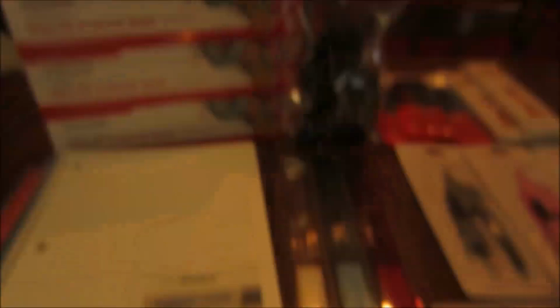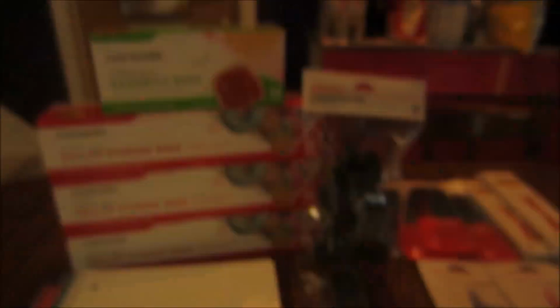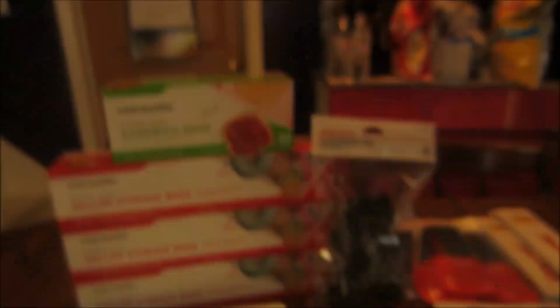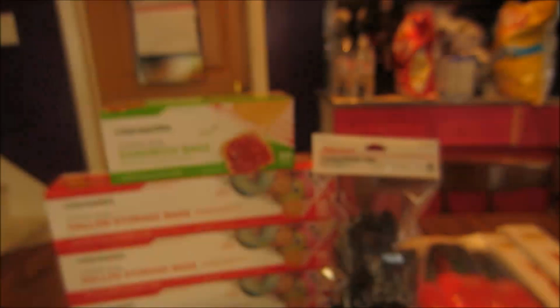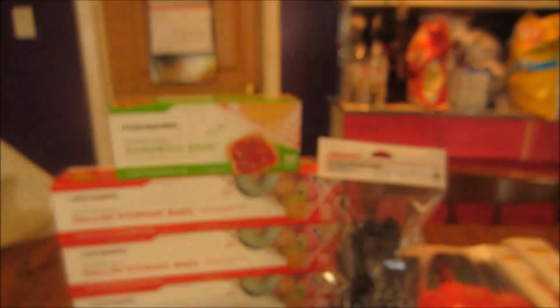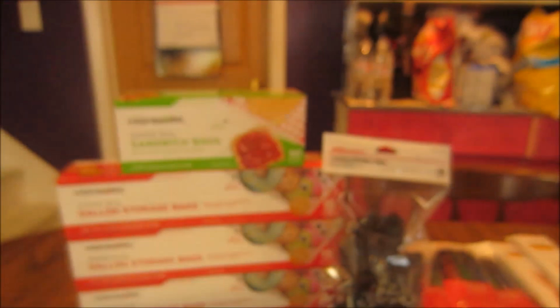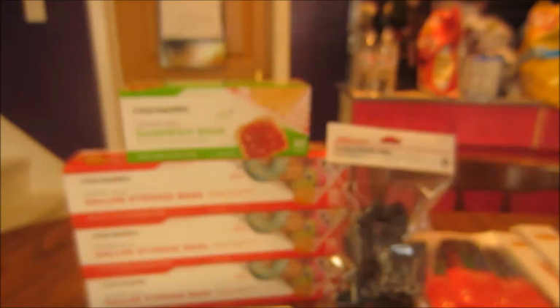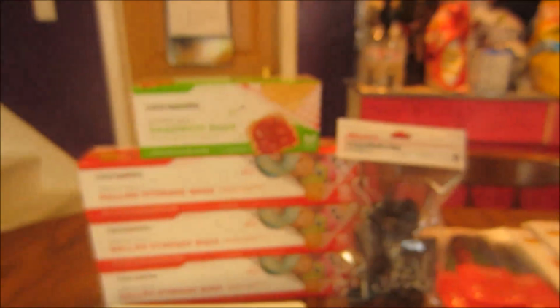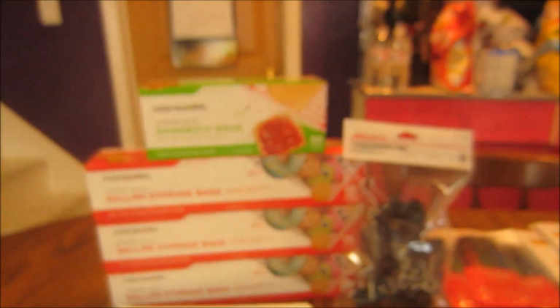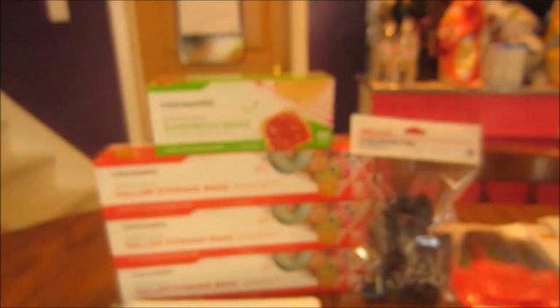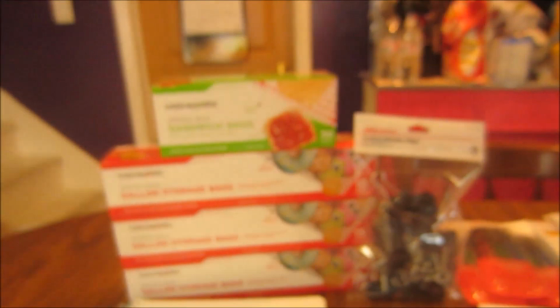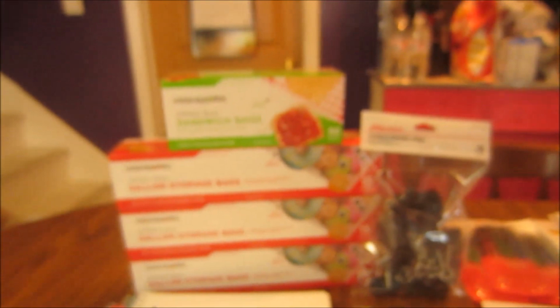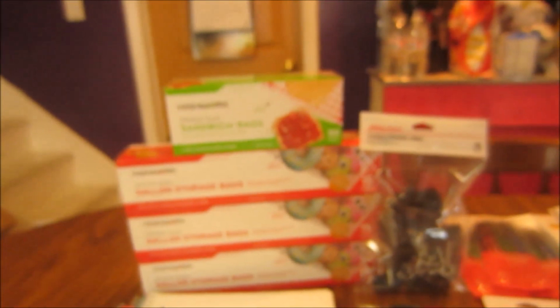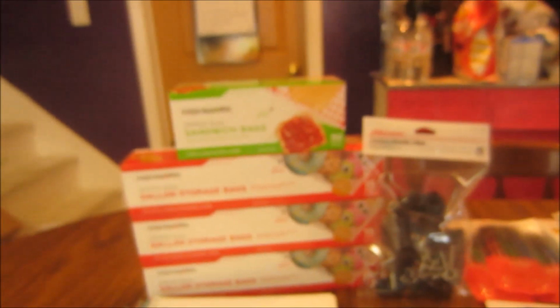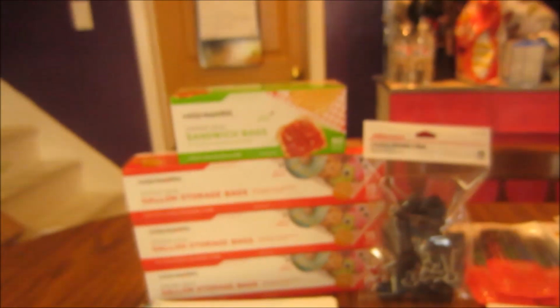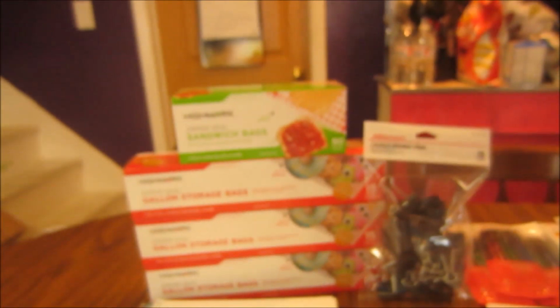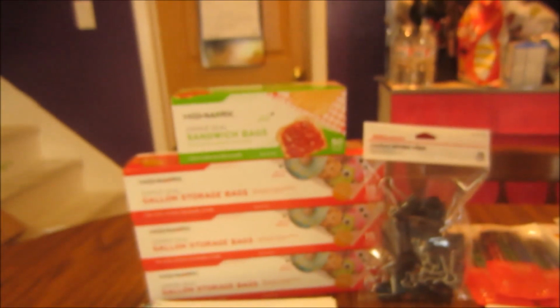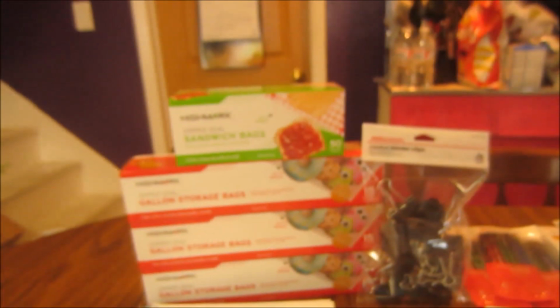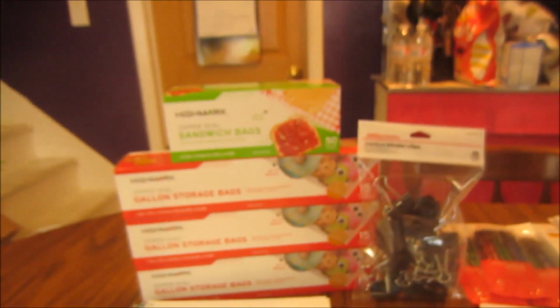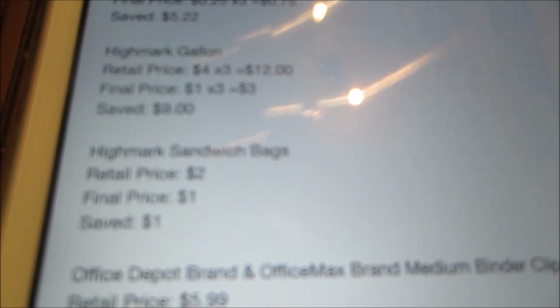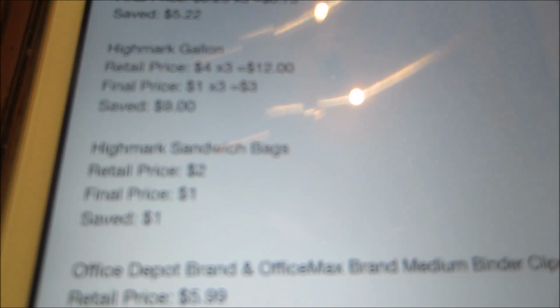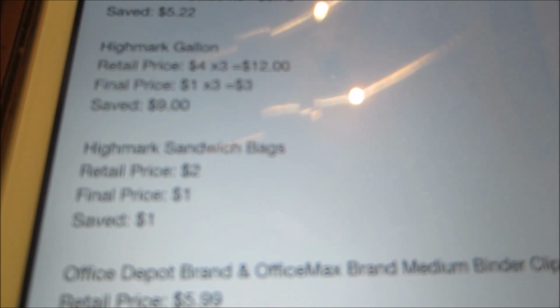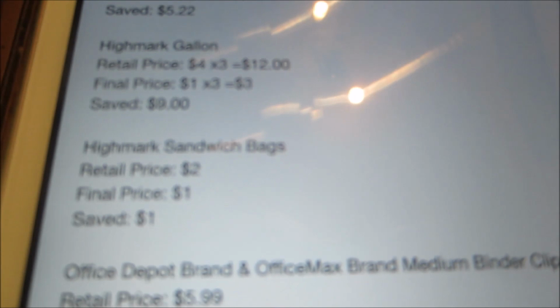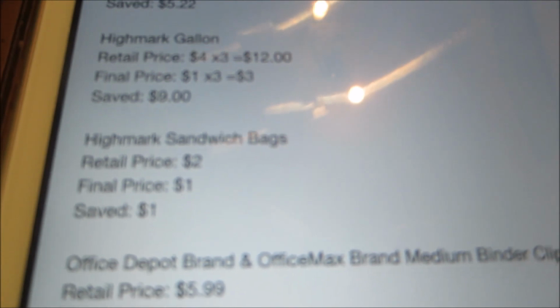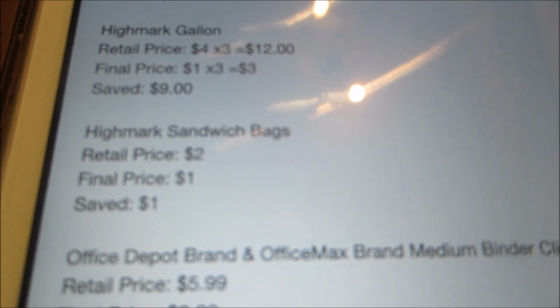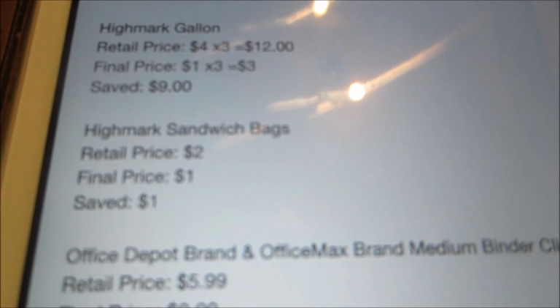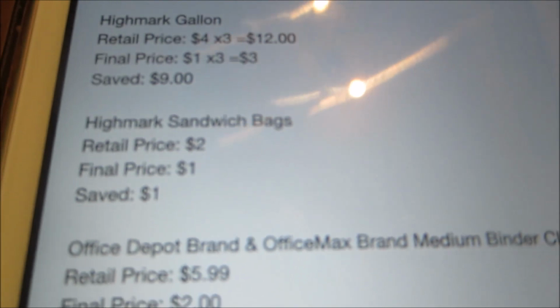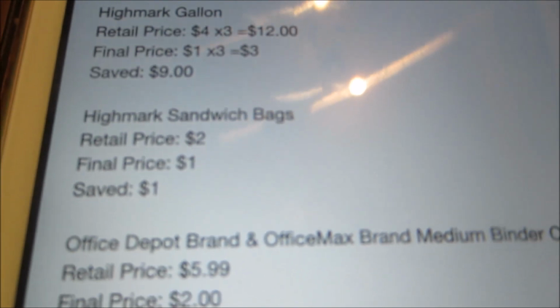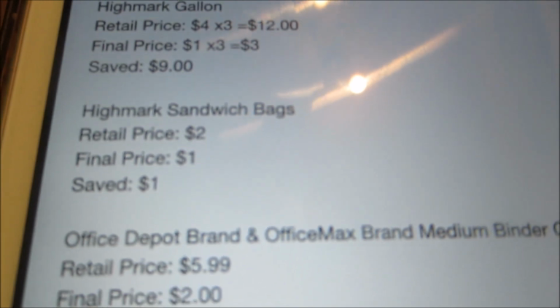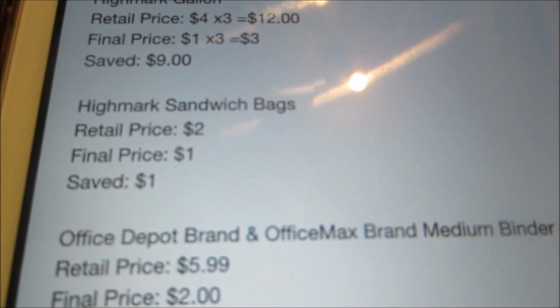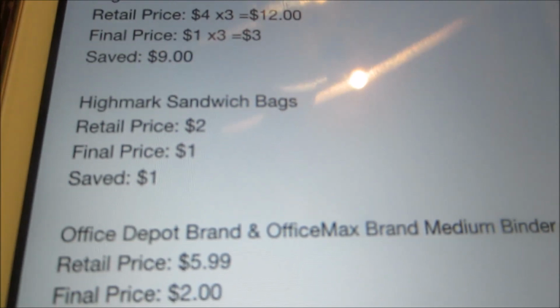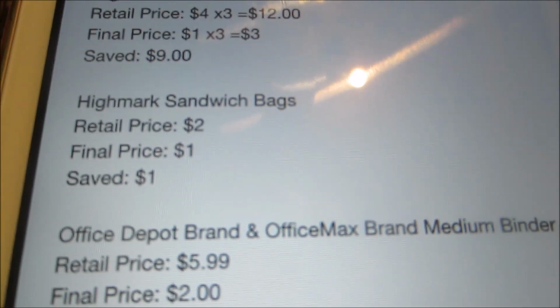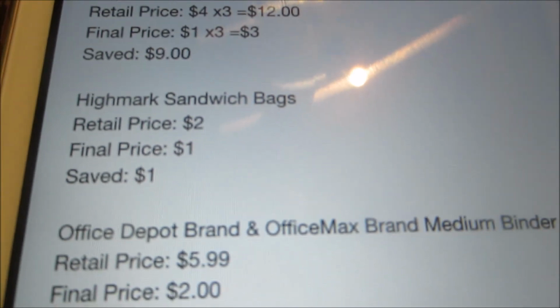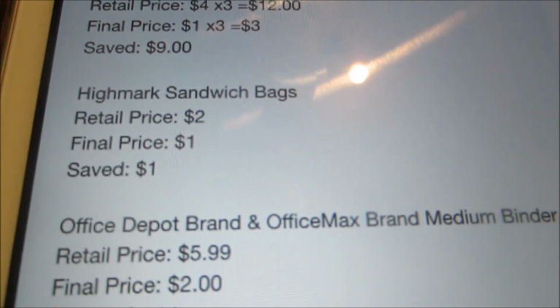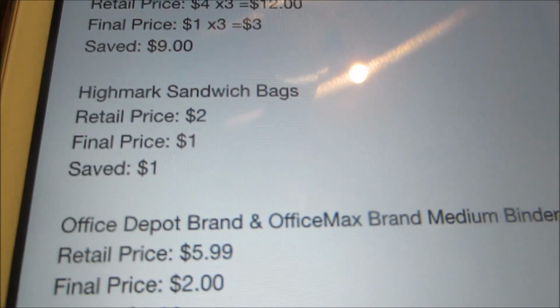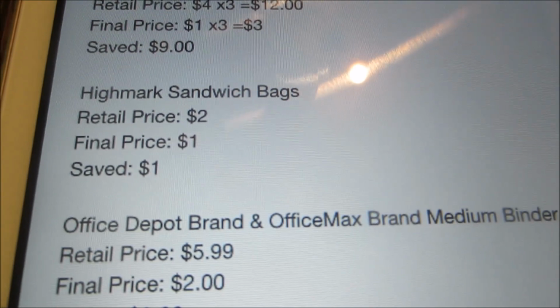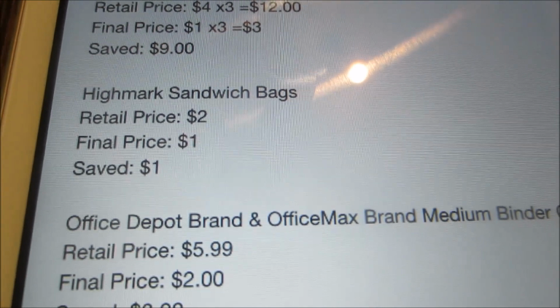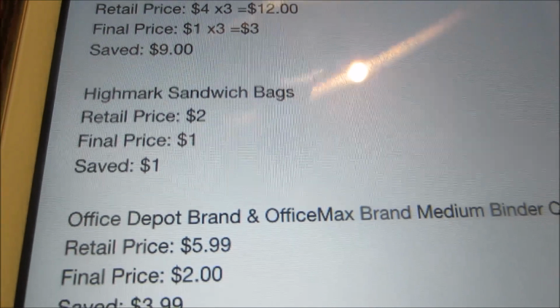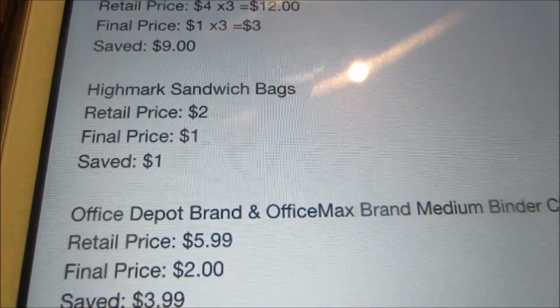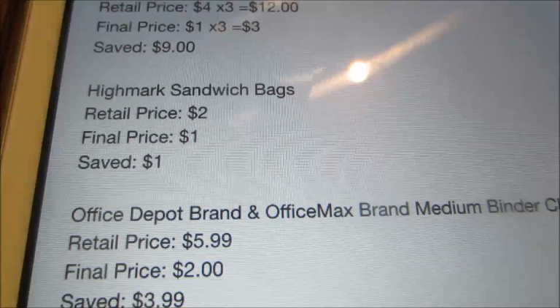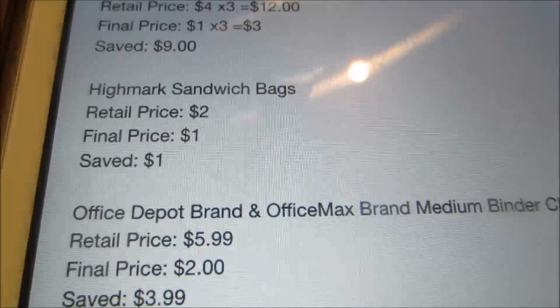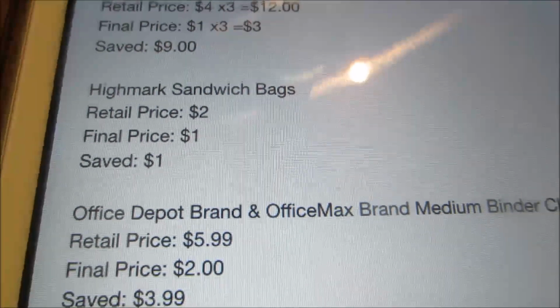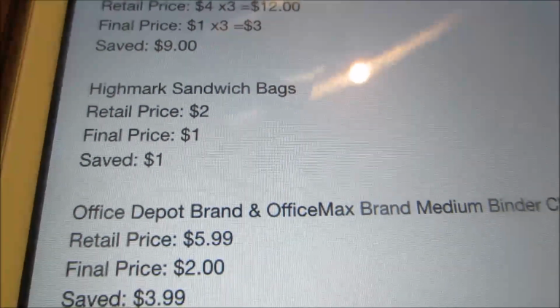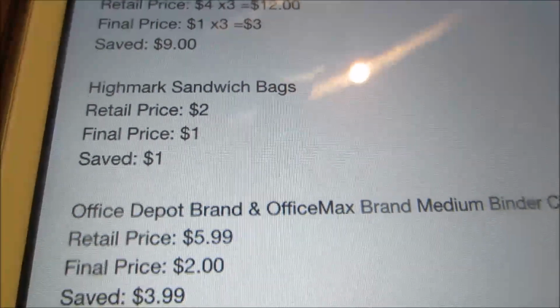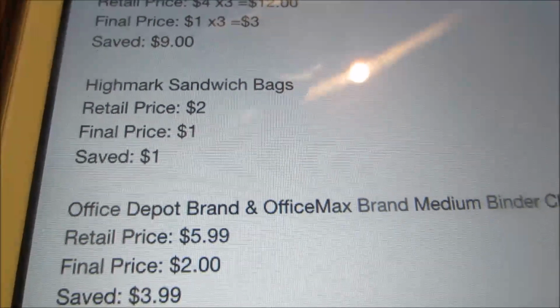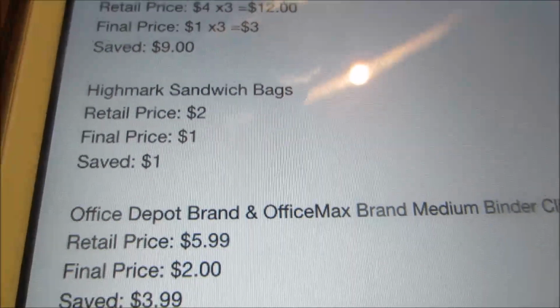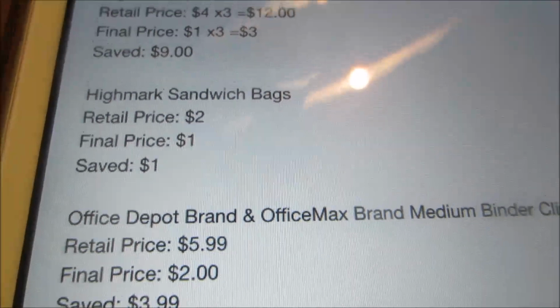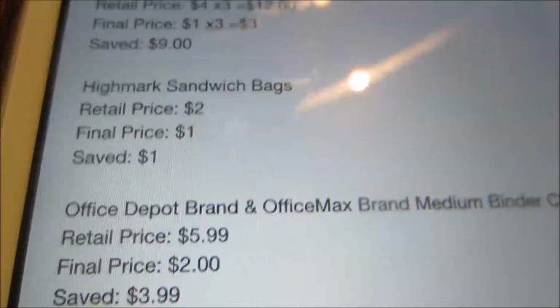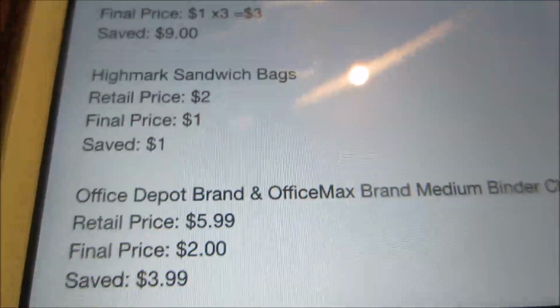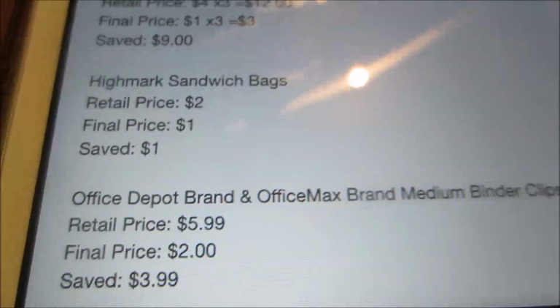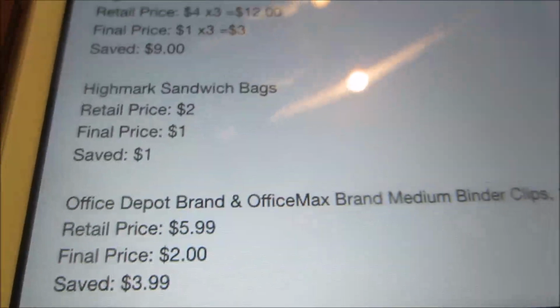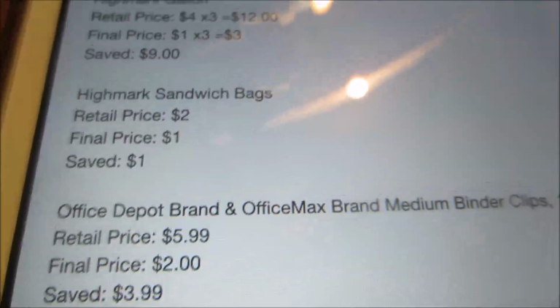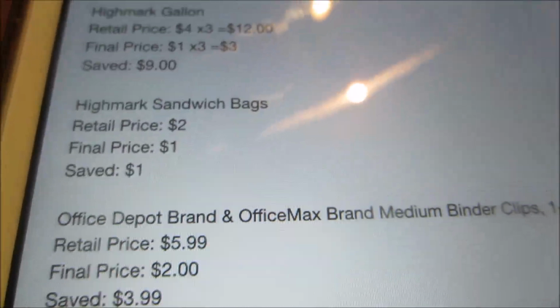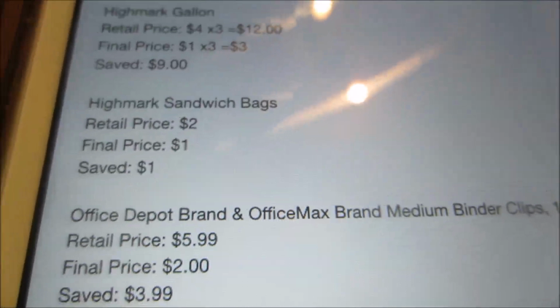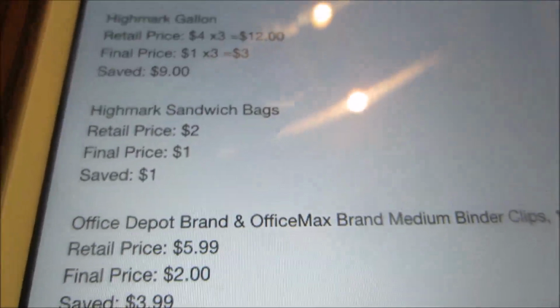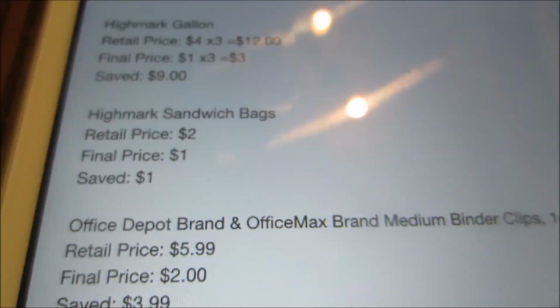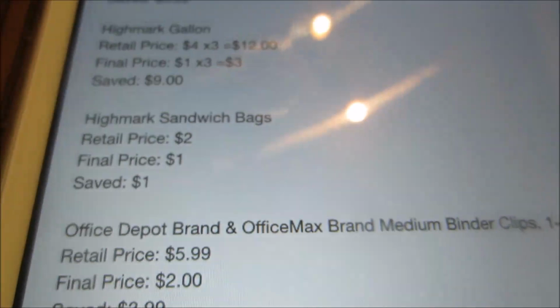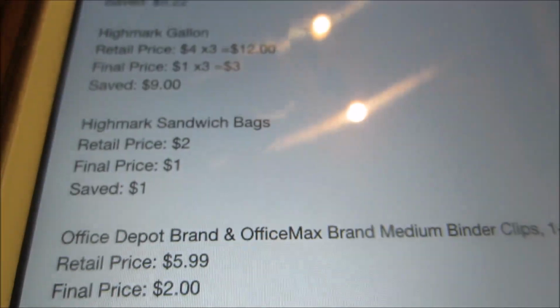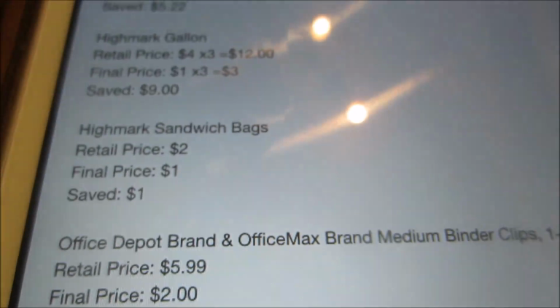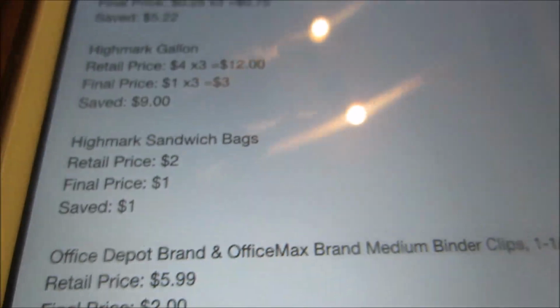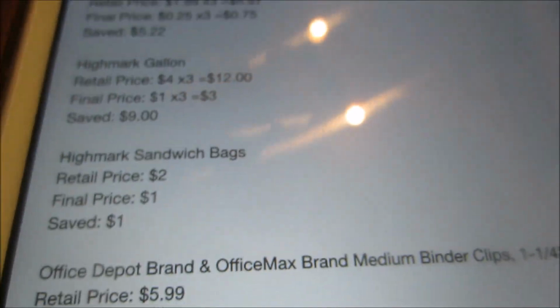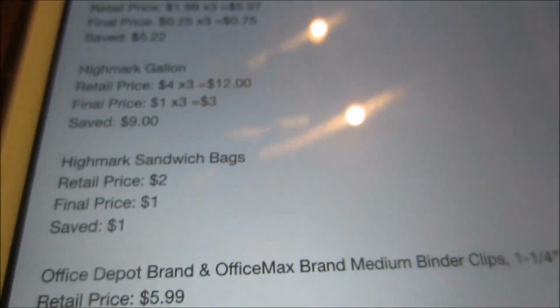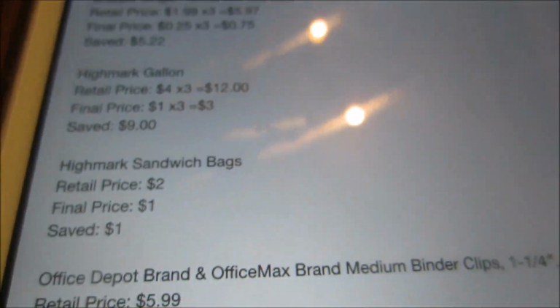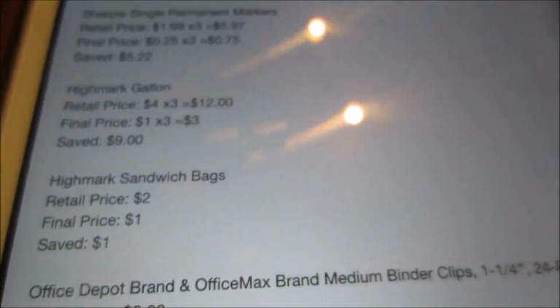The sandwich bags, the 50-count, are normally $2. I ended up paying $1 with the sale price and saved $1.